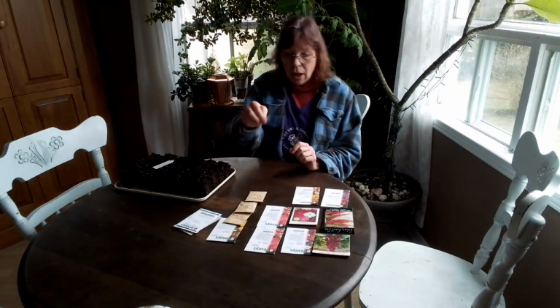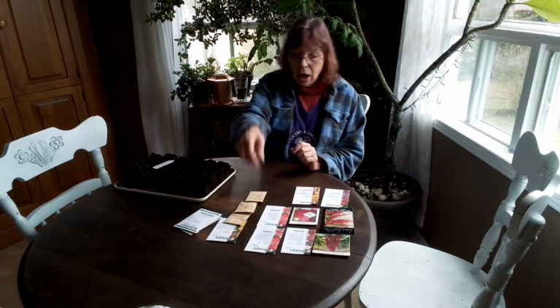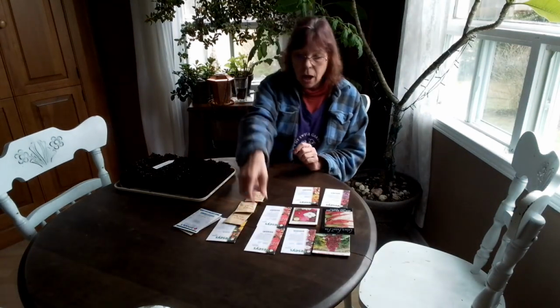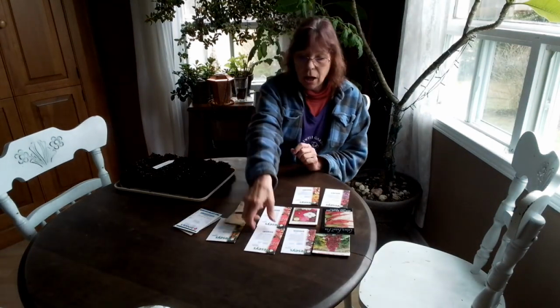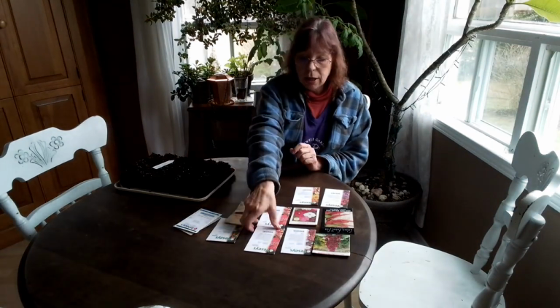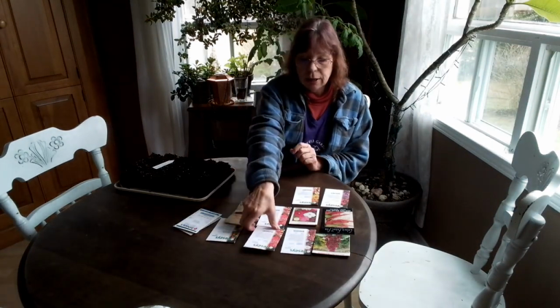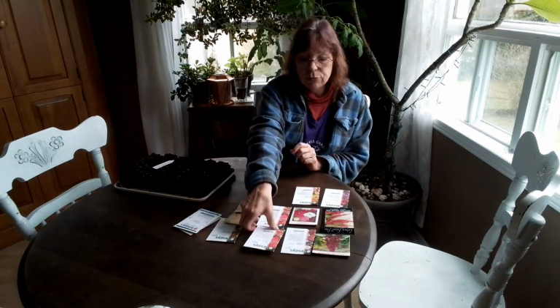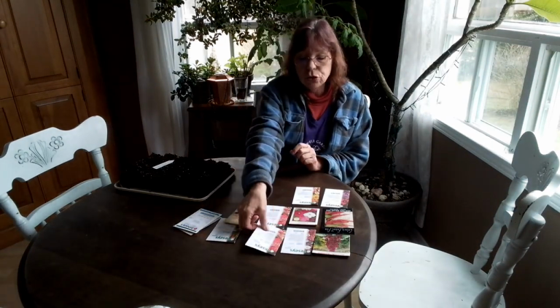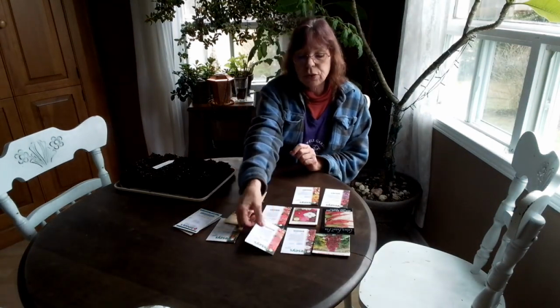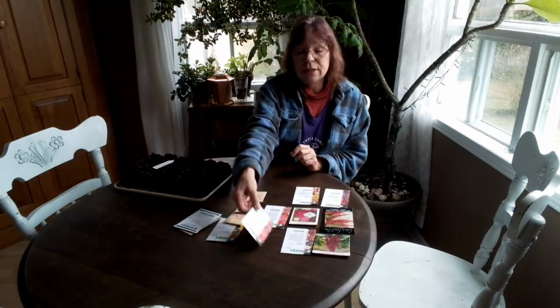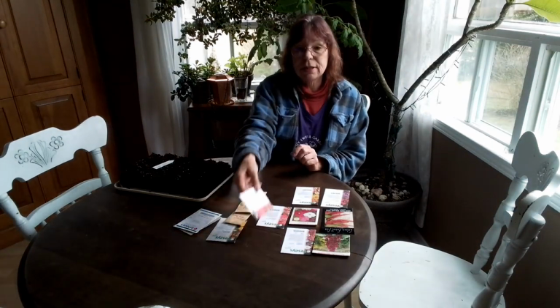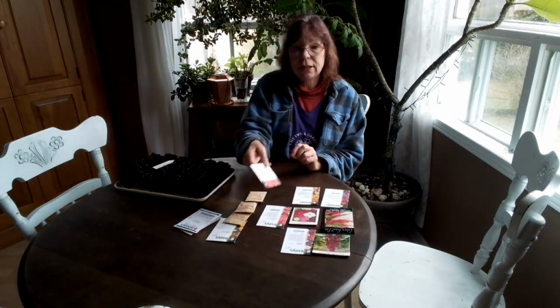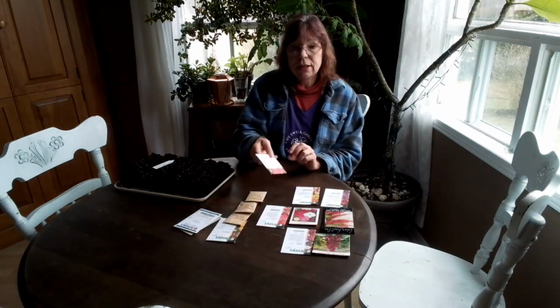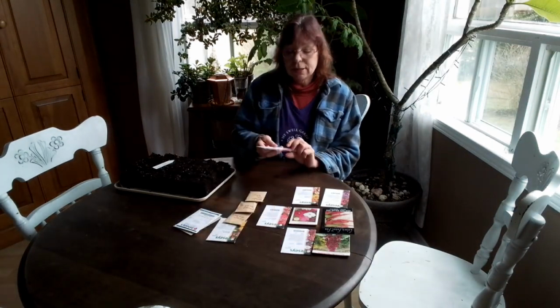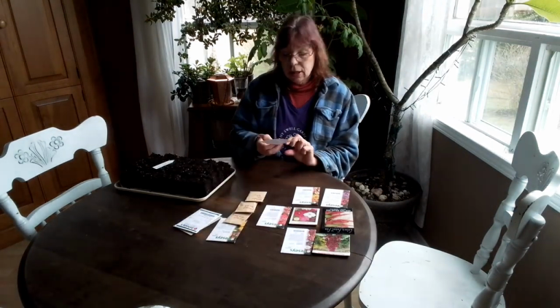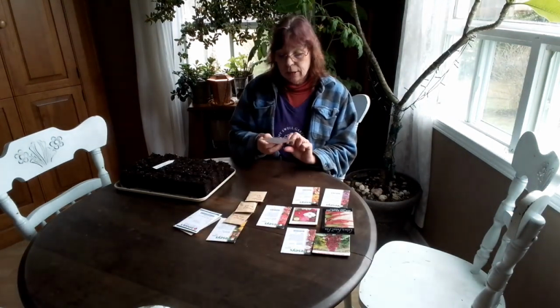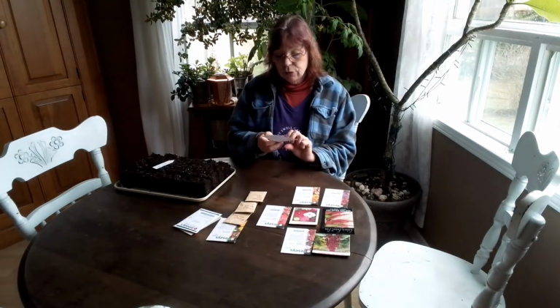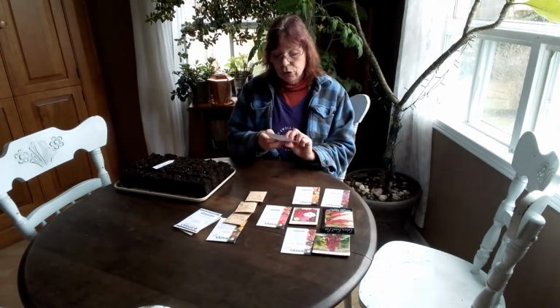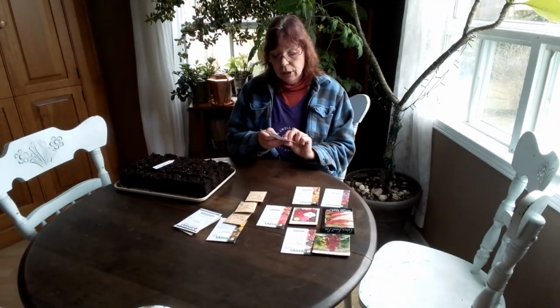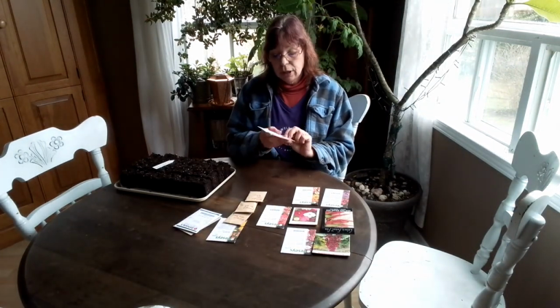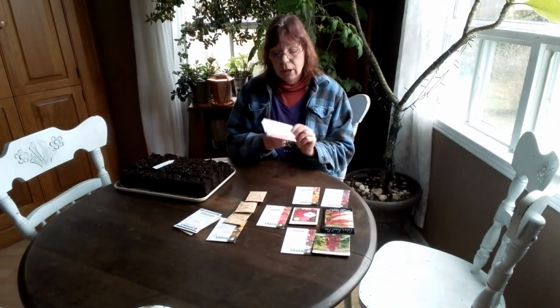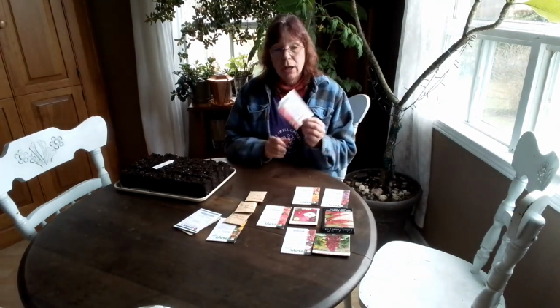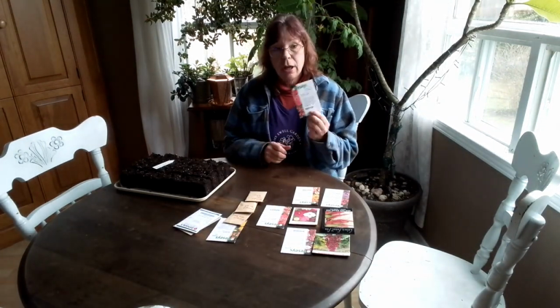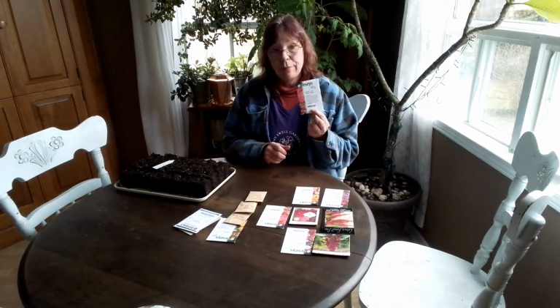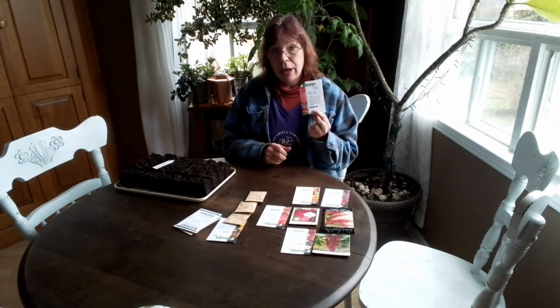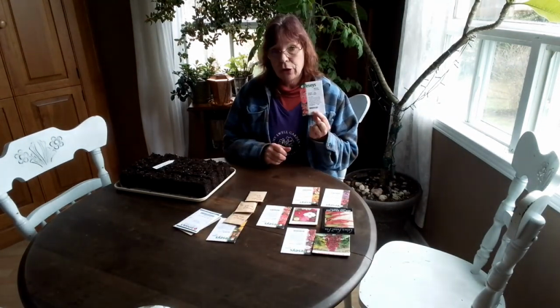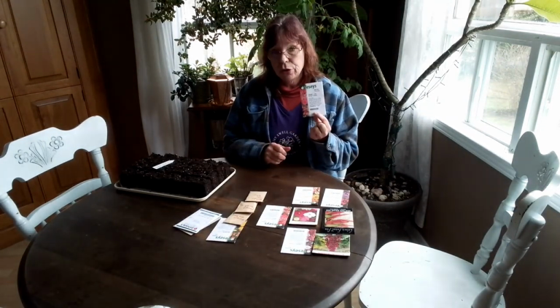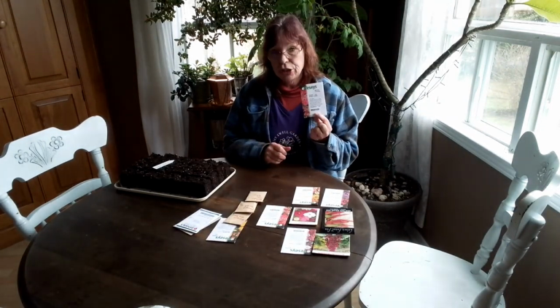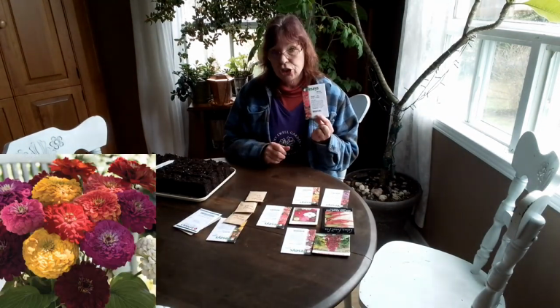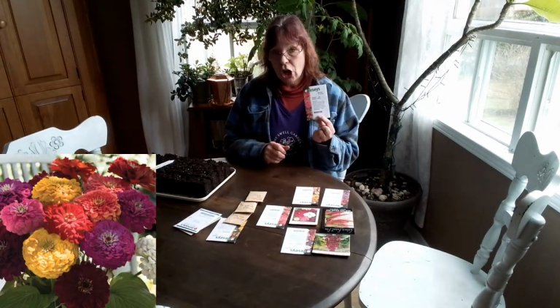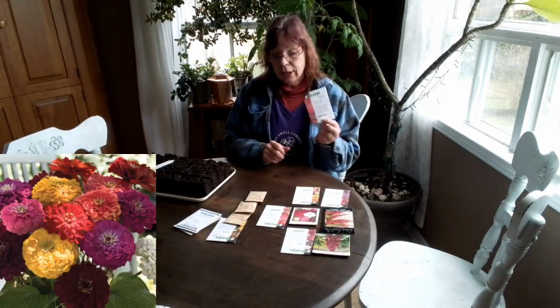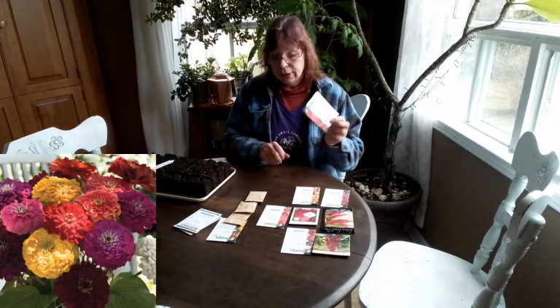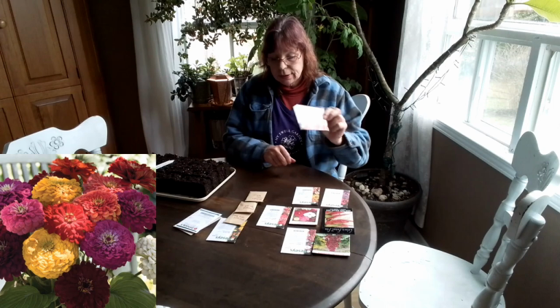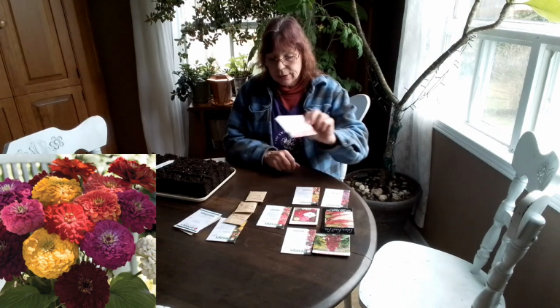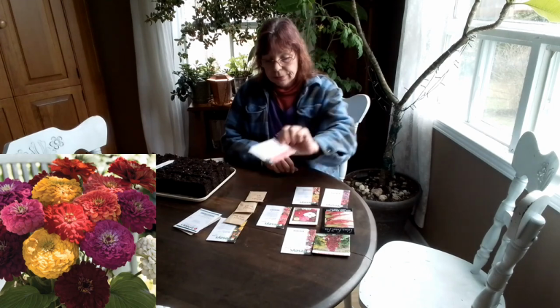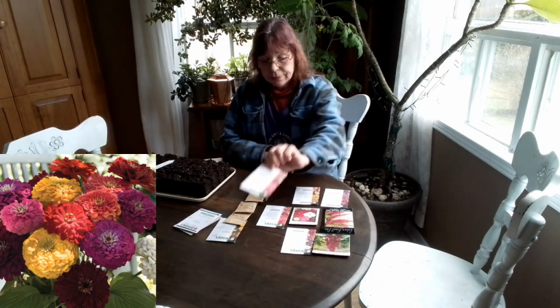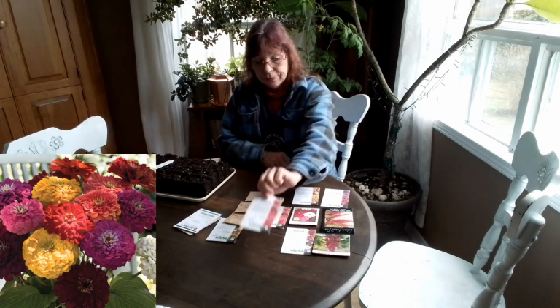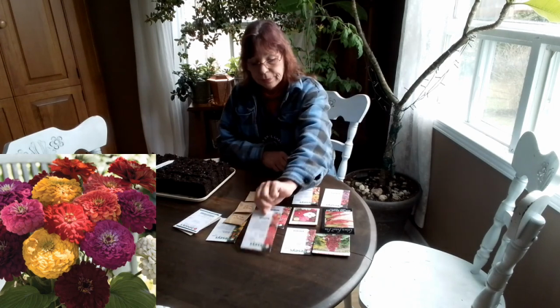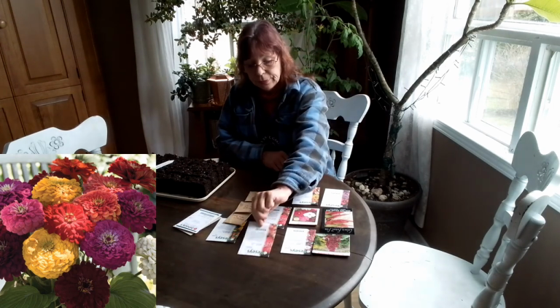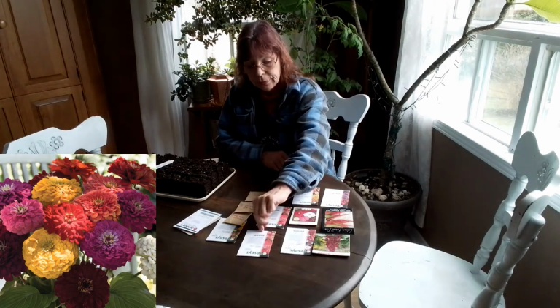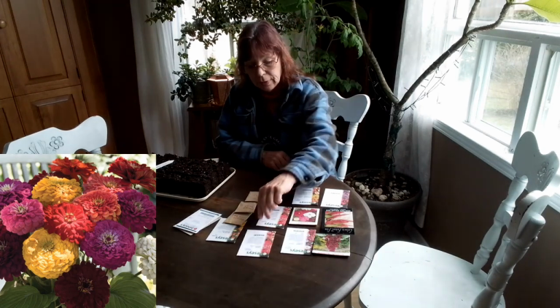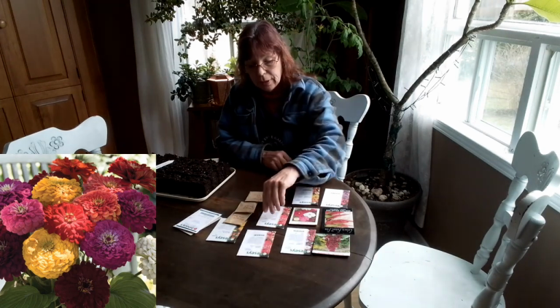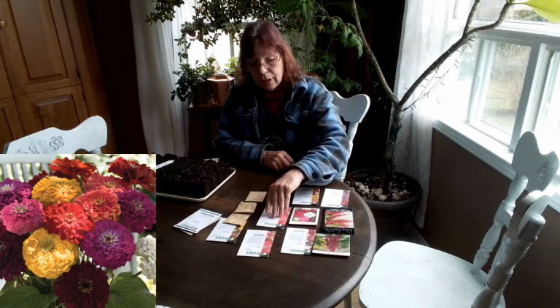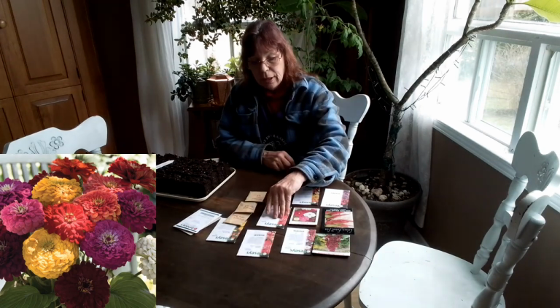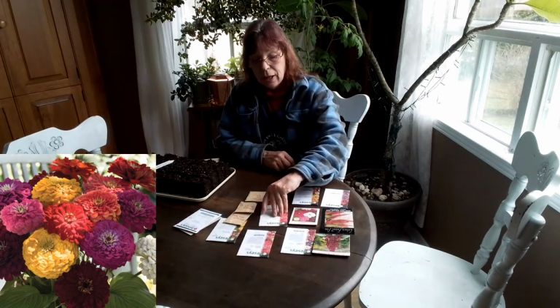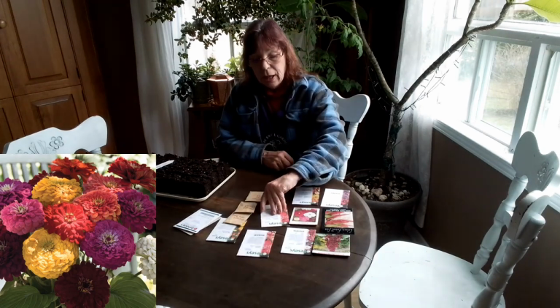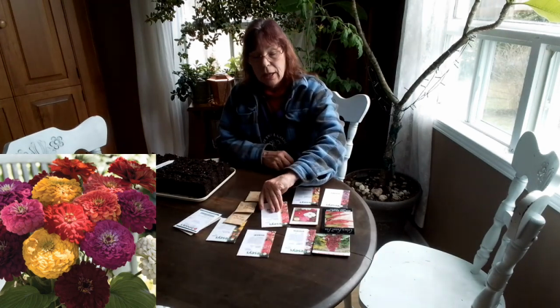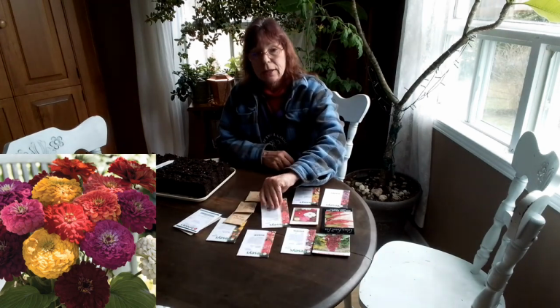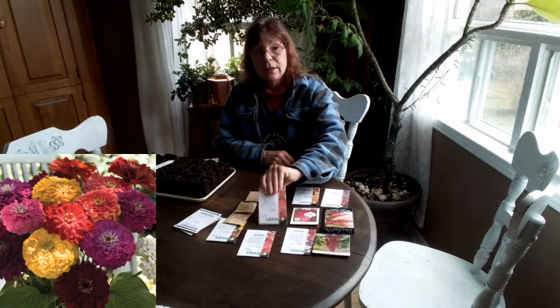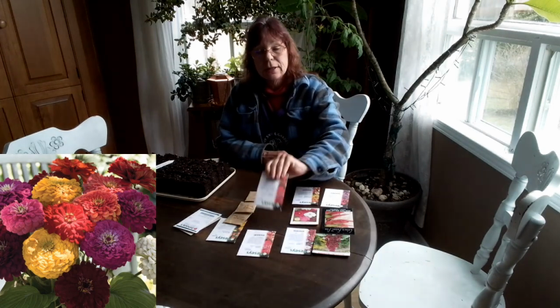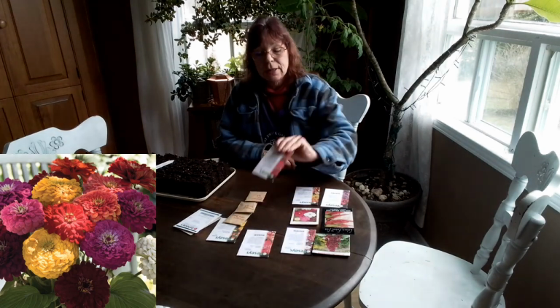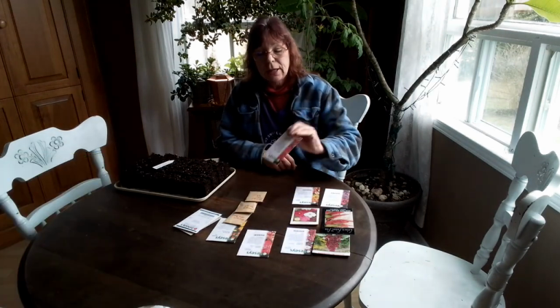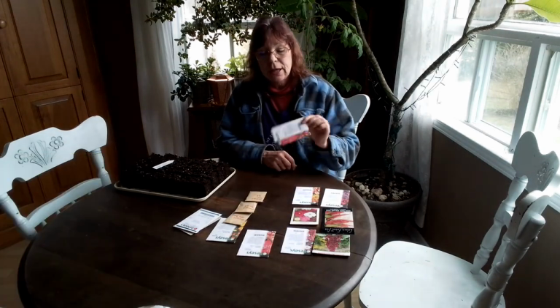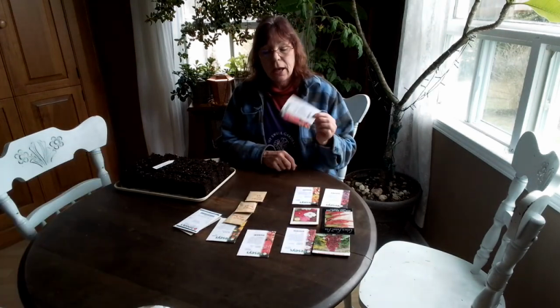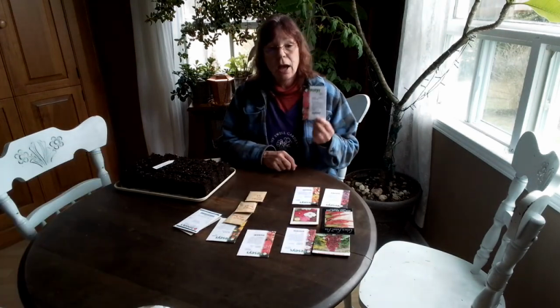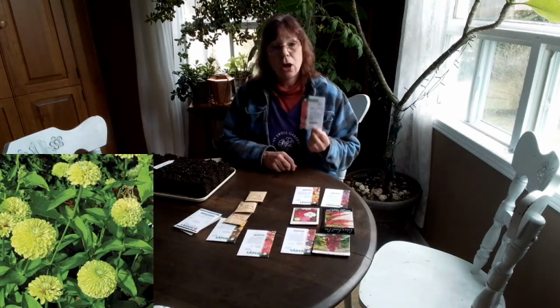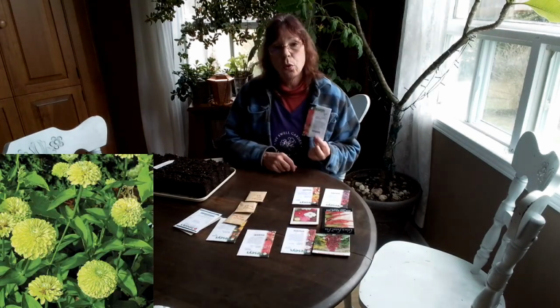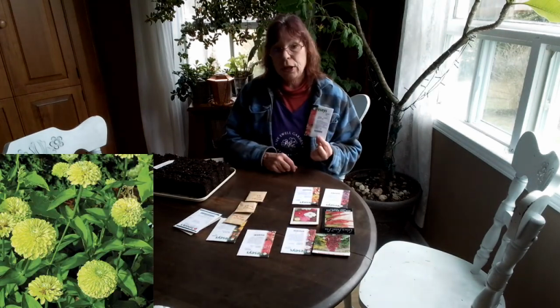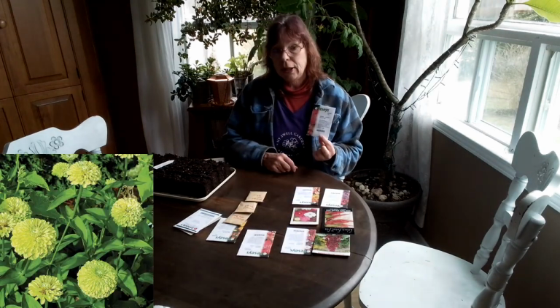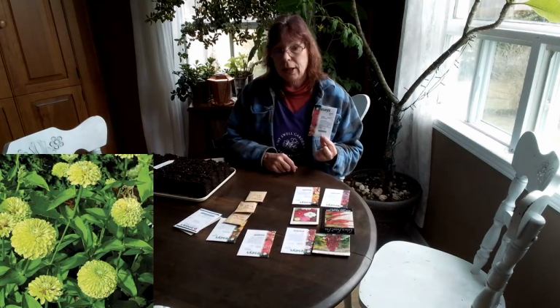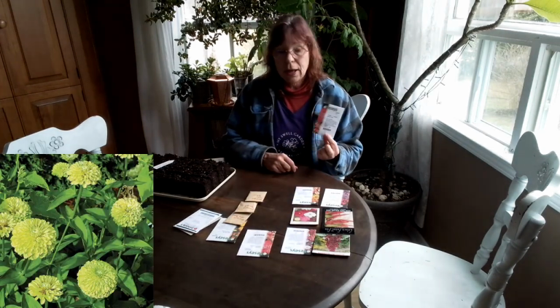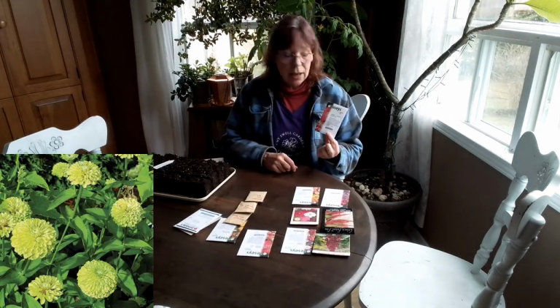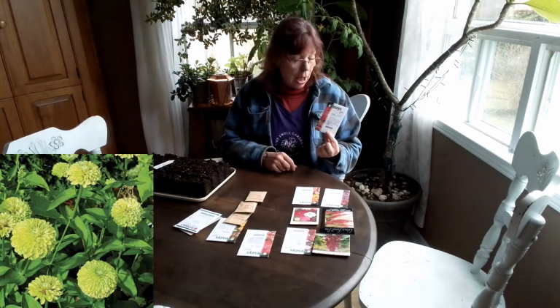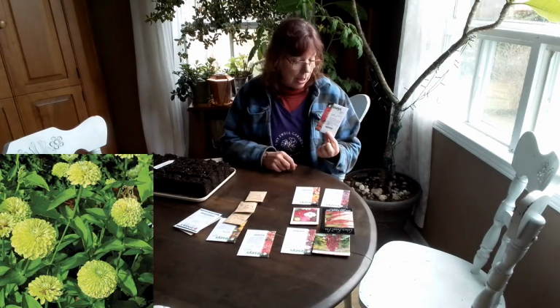I am doing zinnias. I am doing Benary's Giant and Zinnia Queenie Lime.